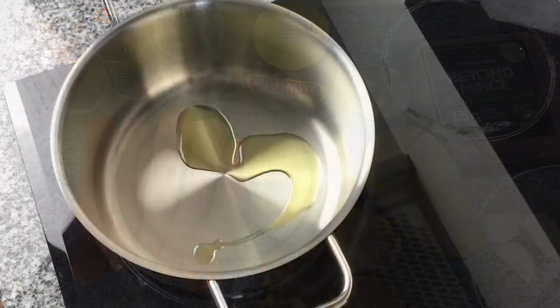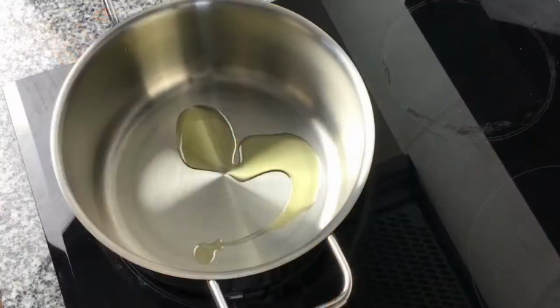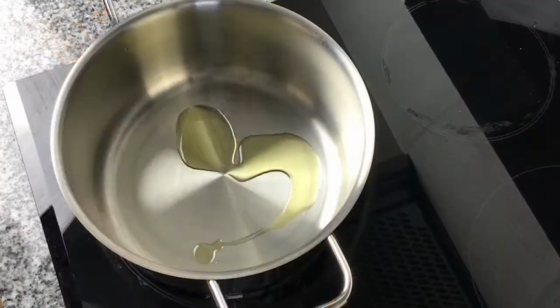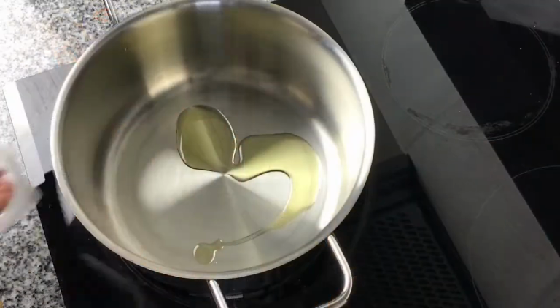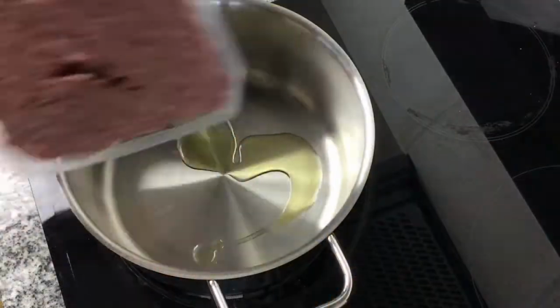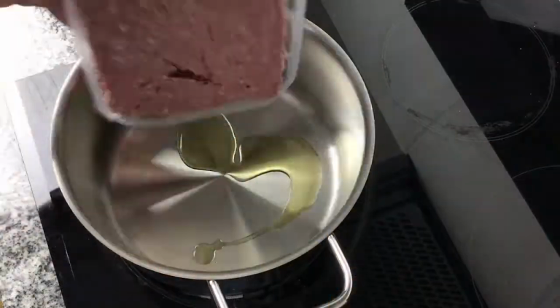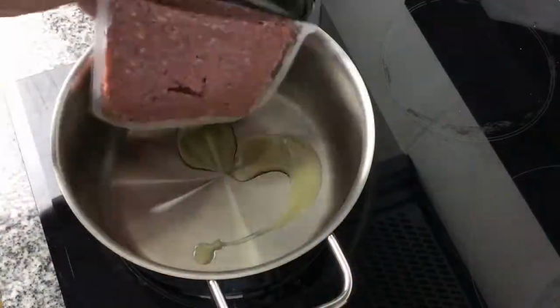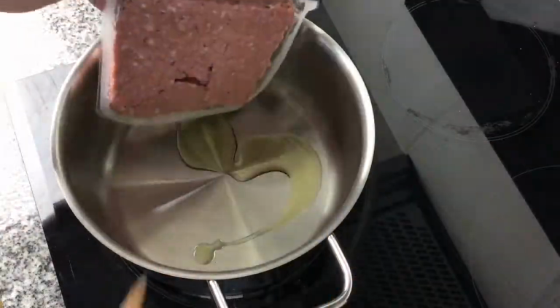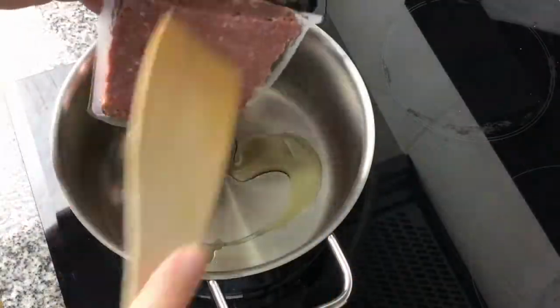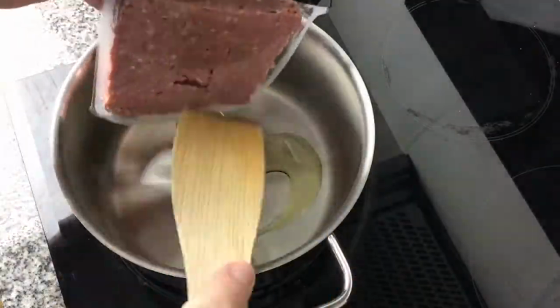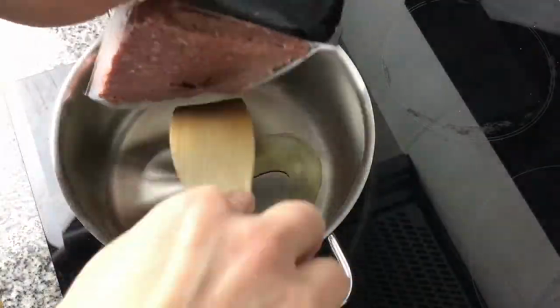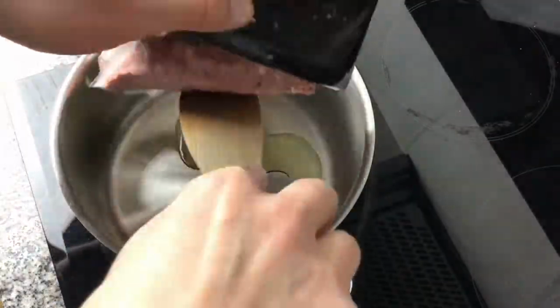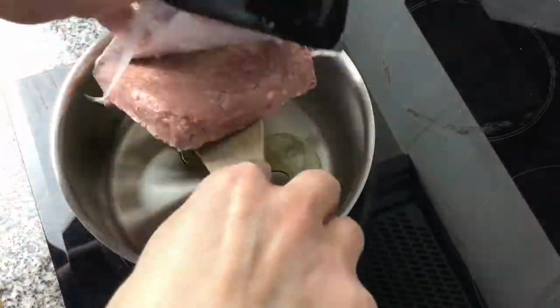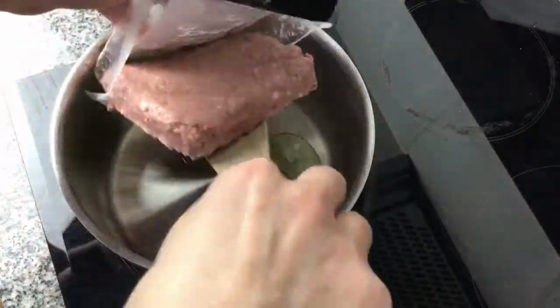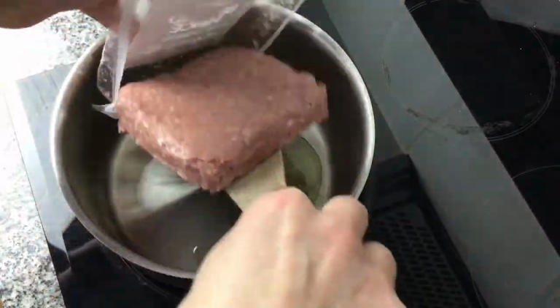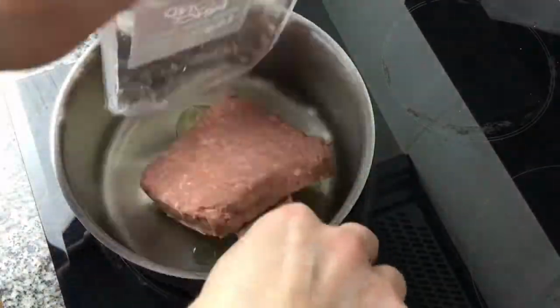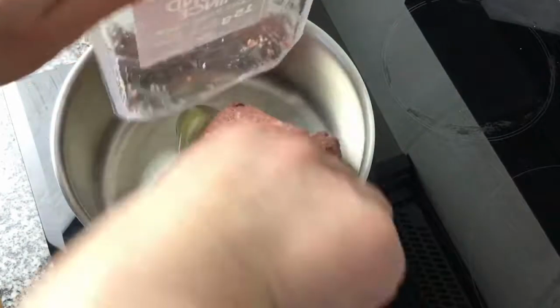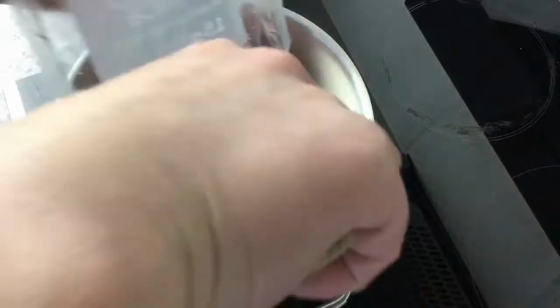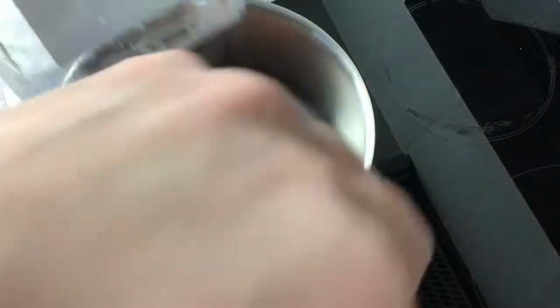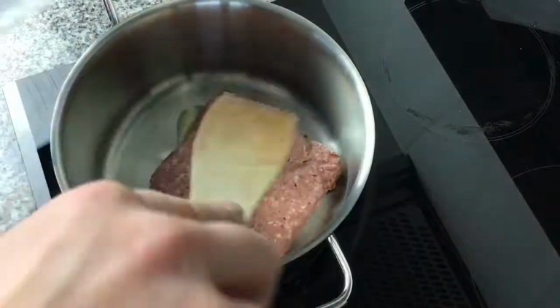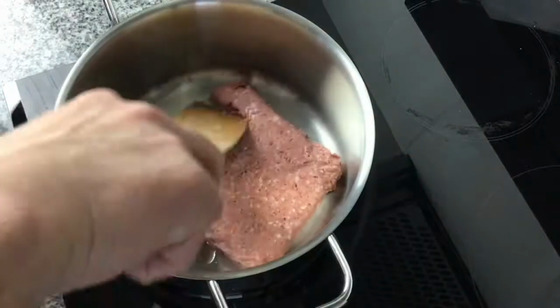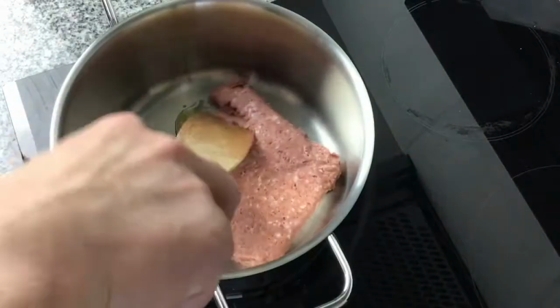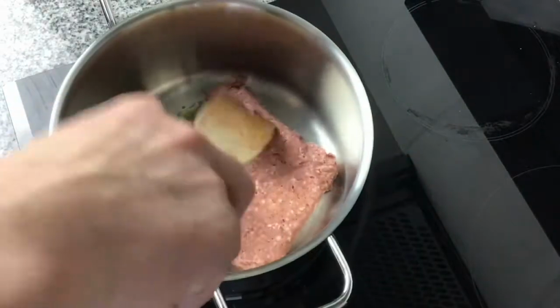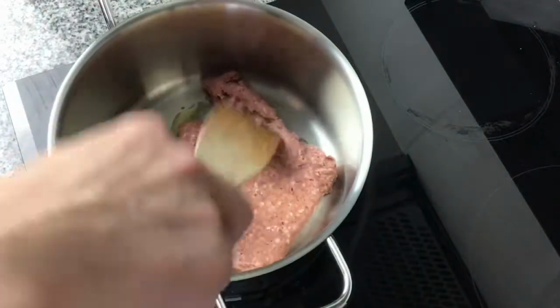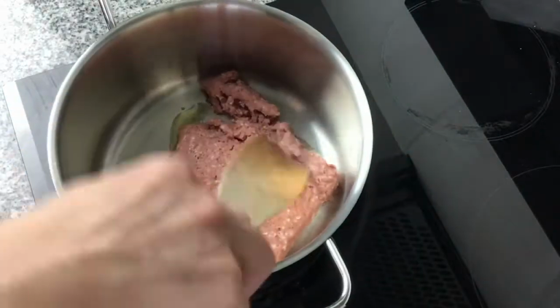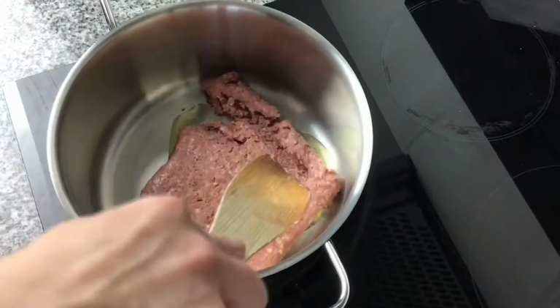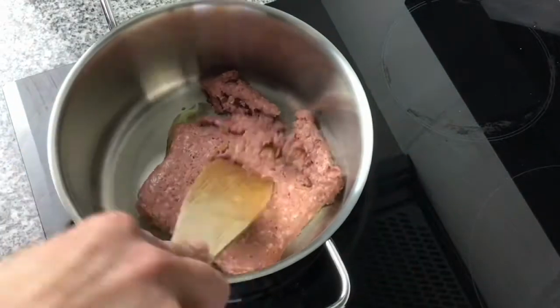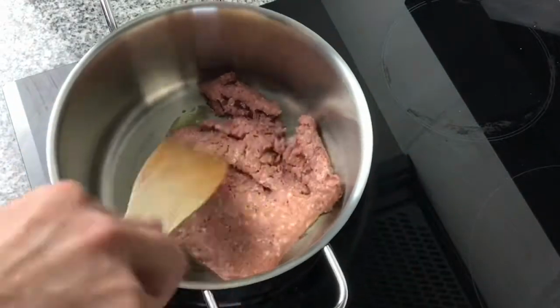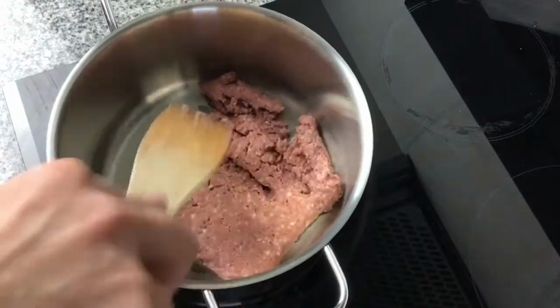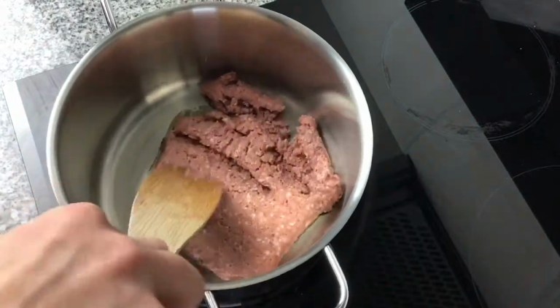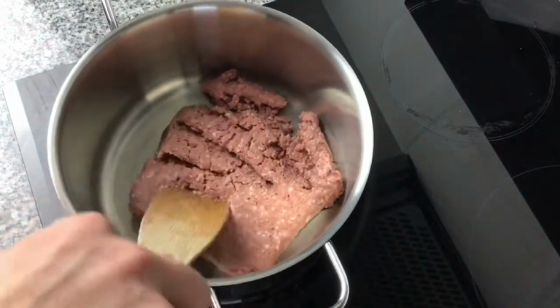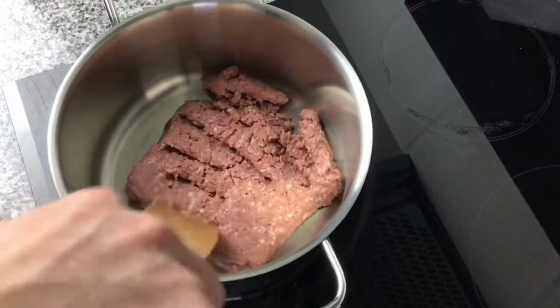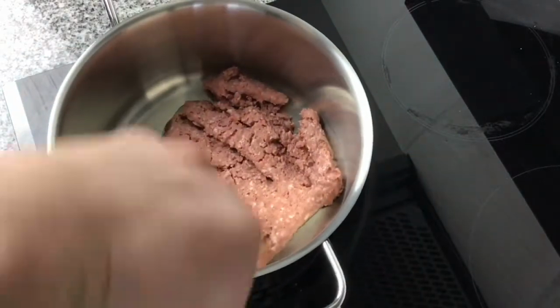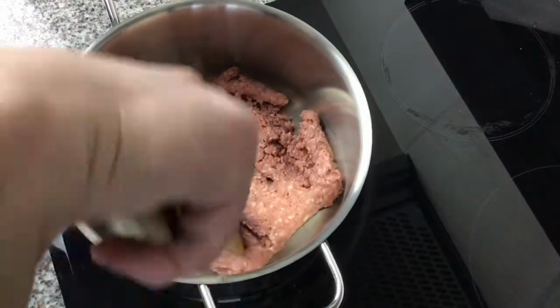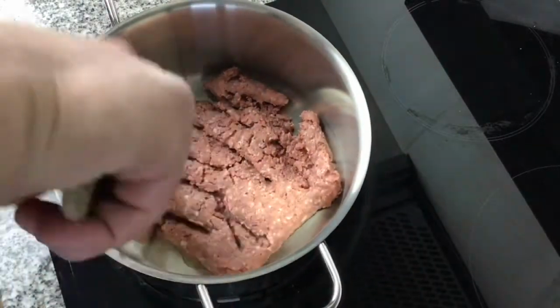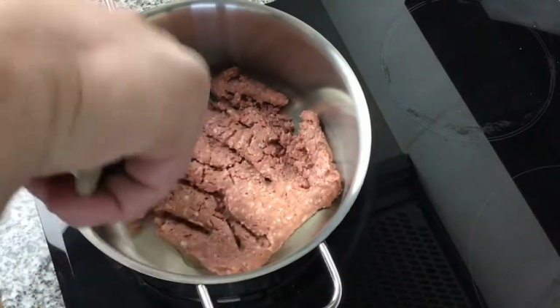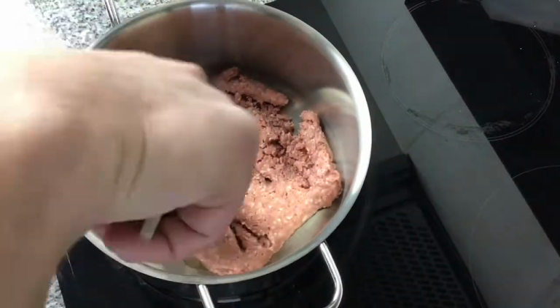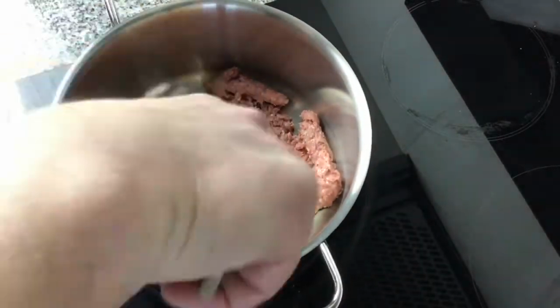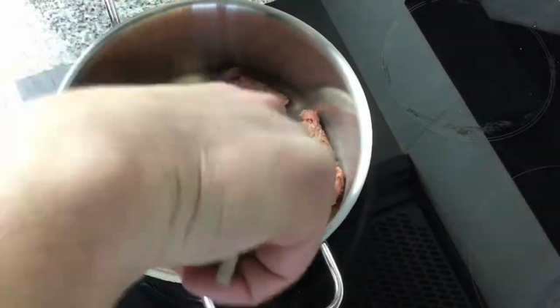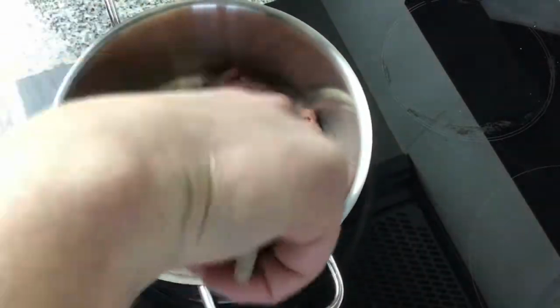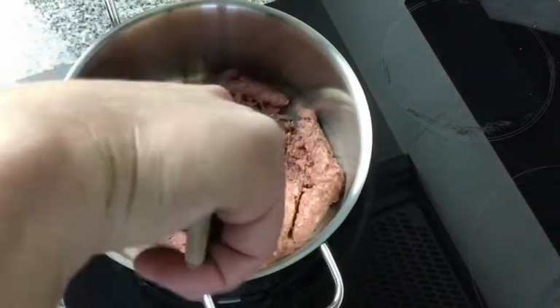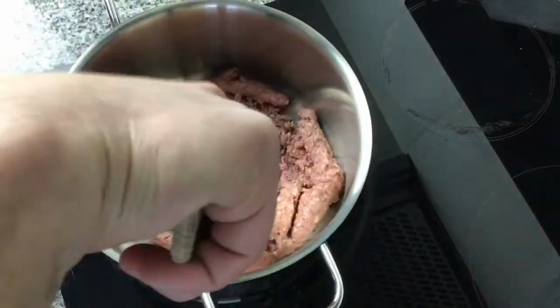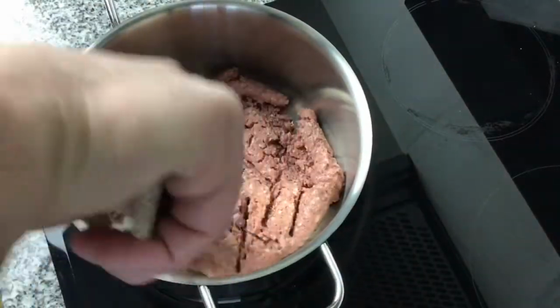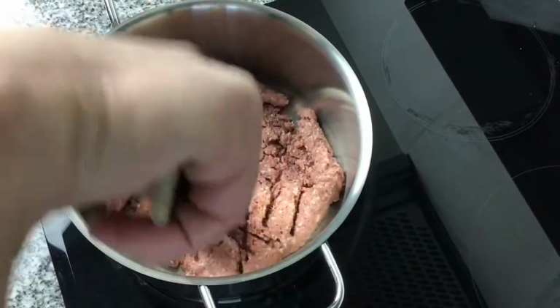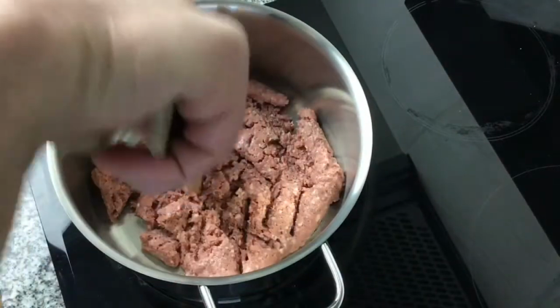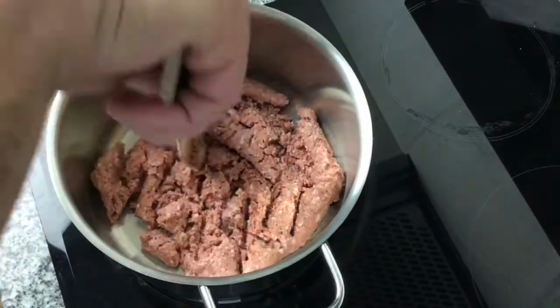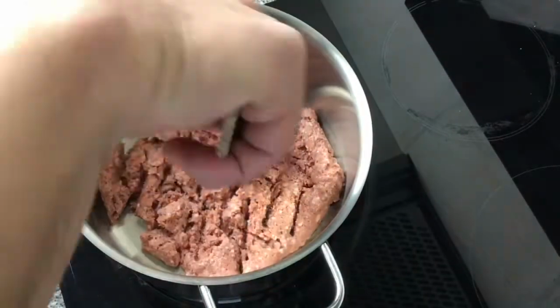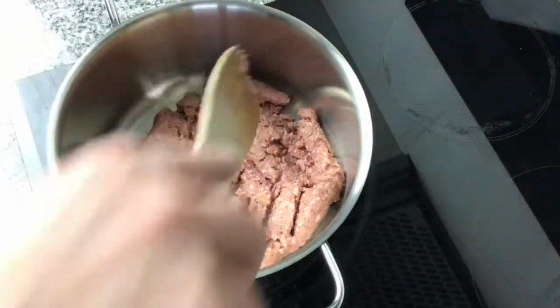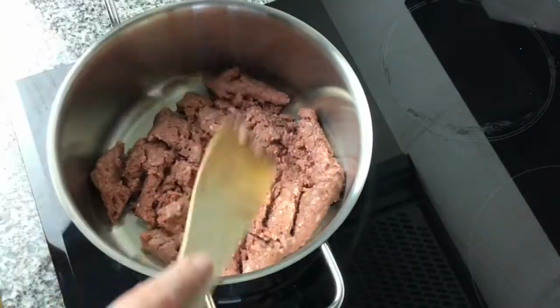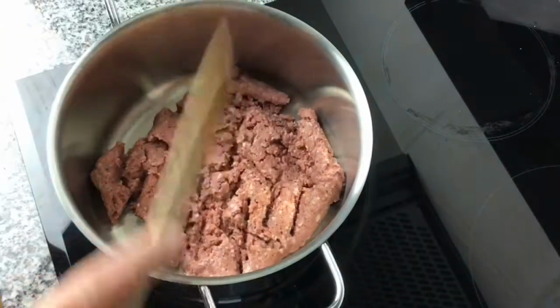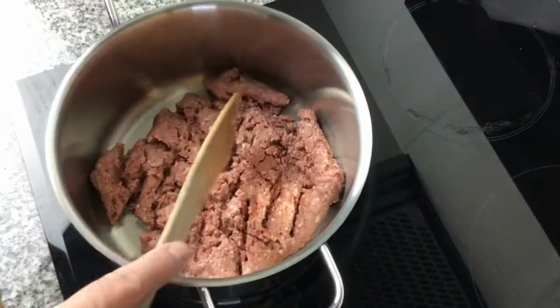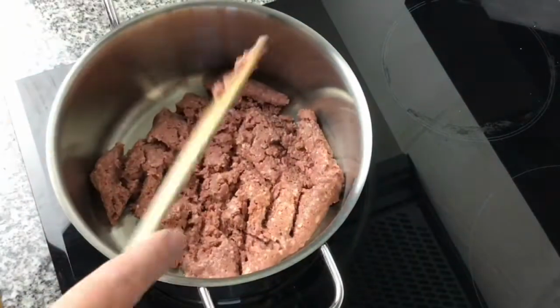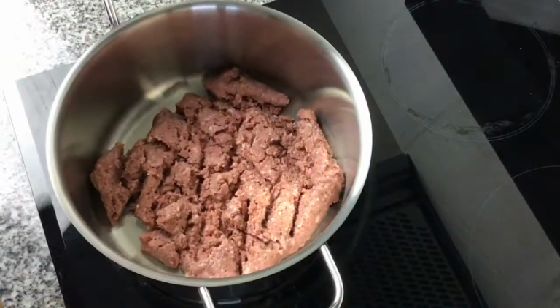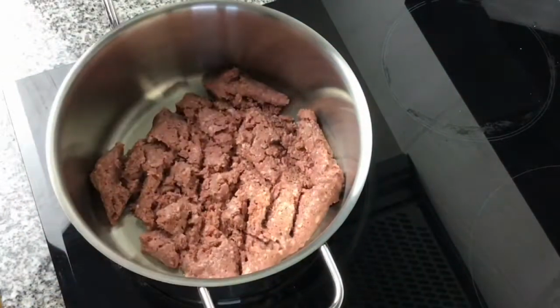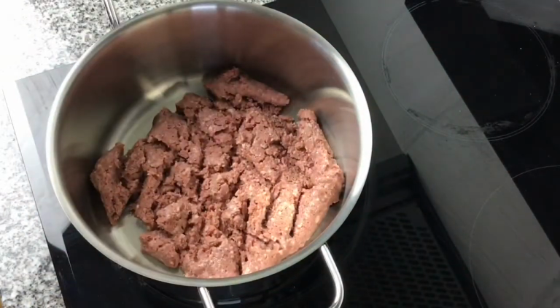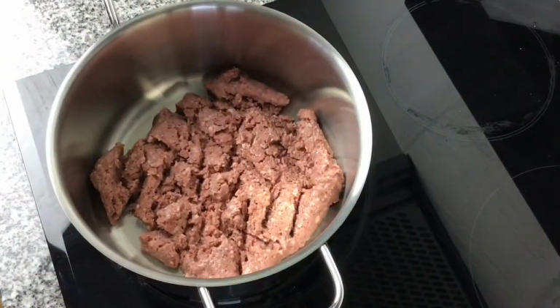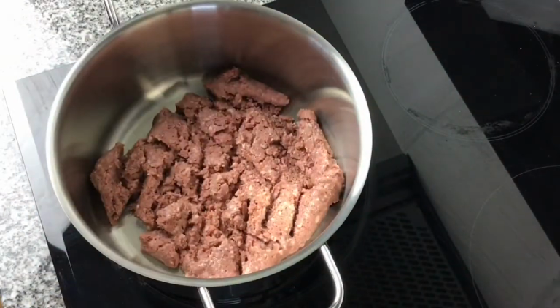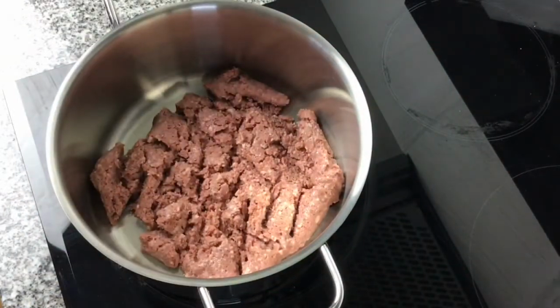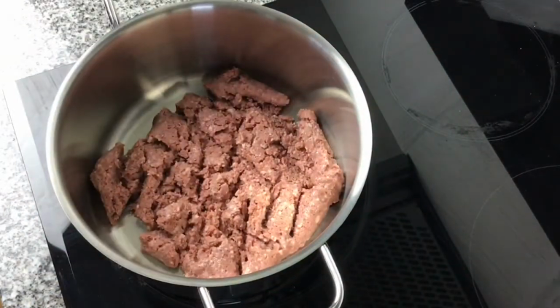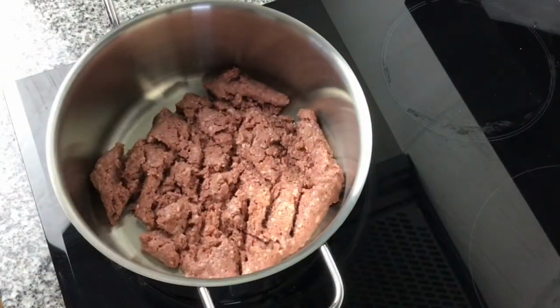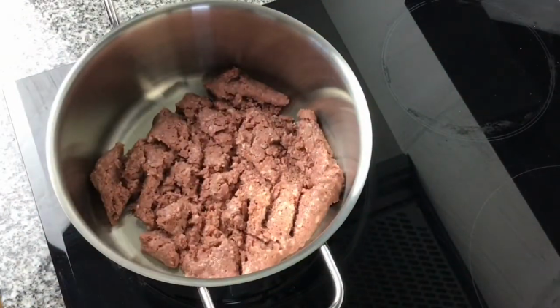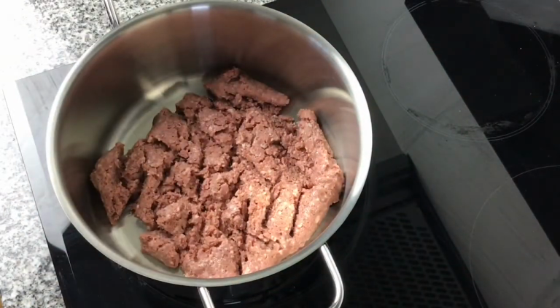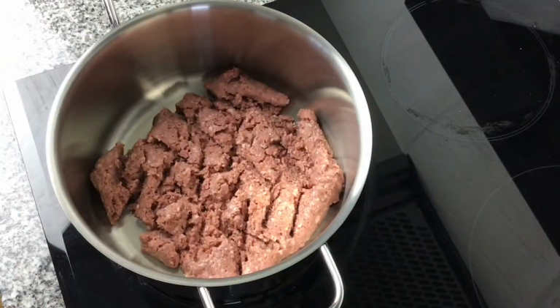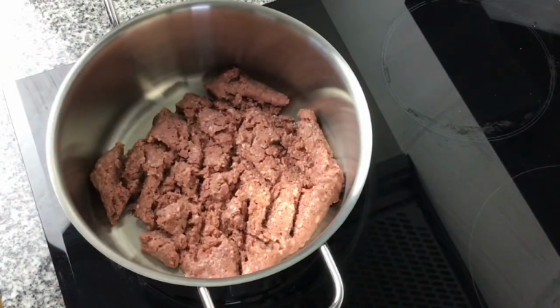The first thing to do is get a pan with some oil in on medium, put the mince in, break it up and start cooking that through.